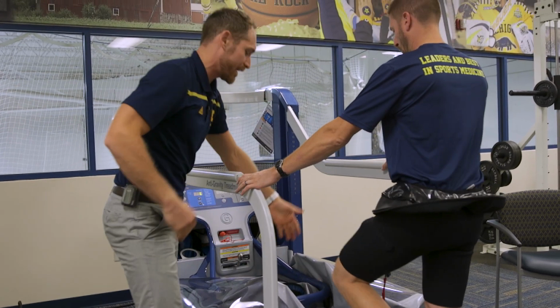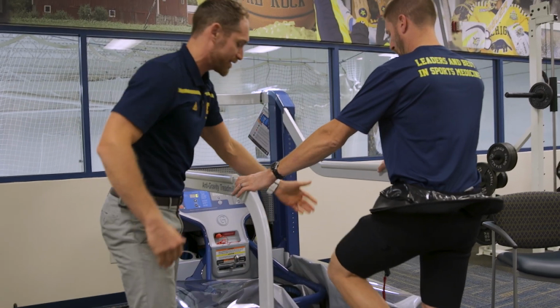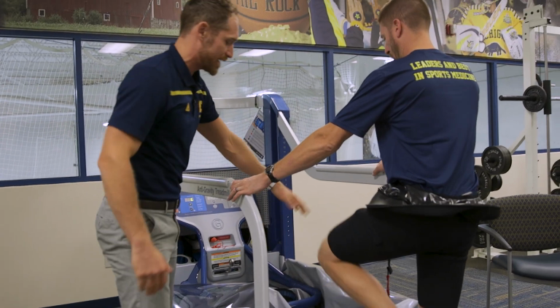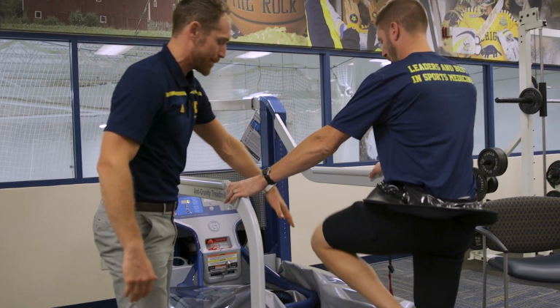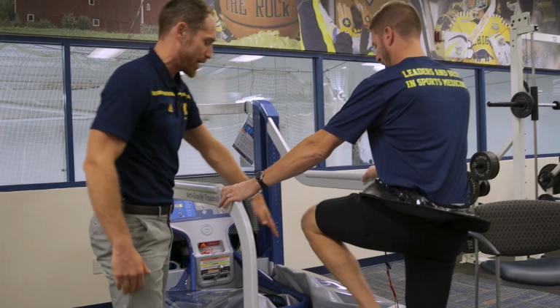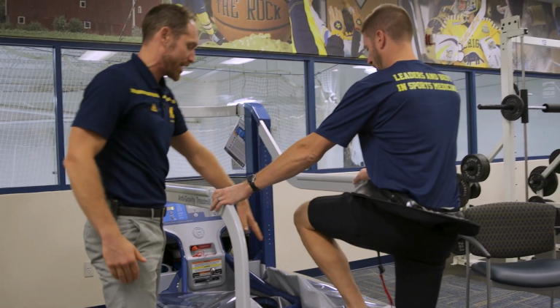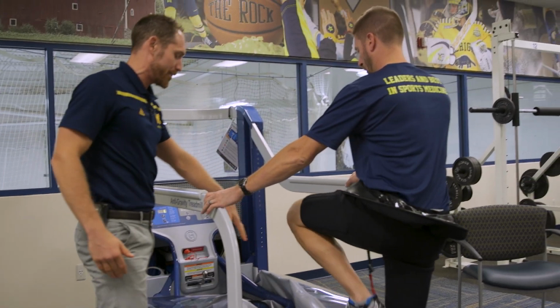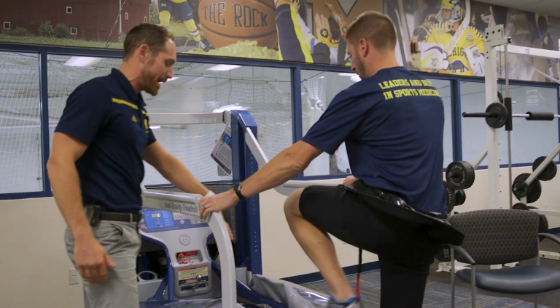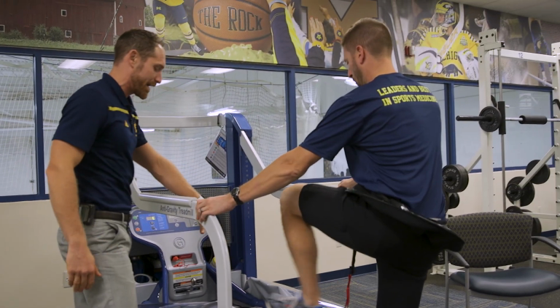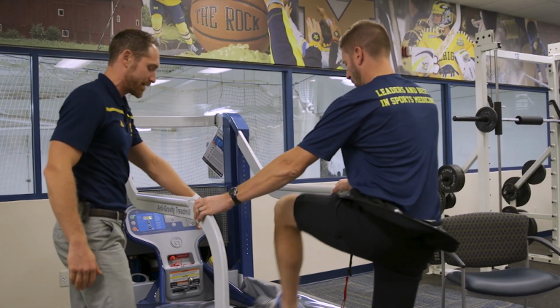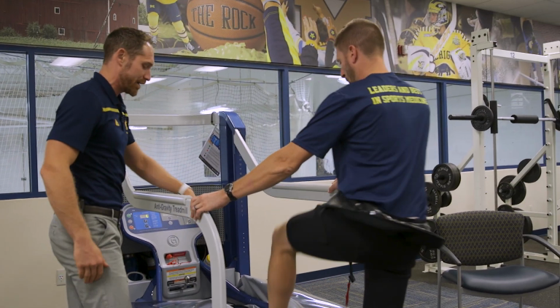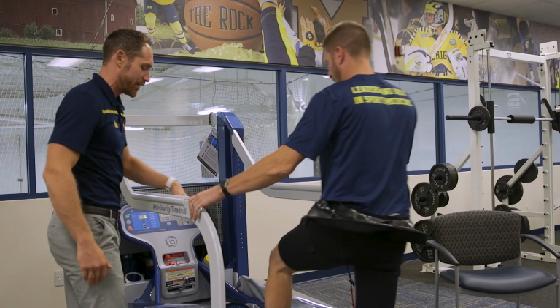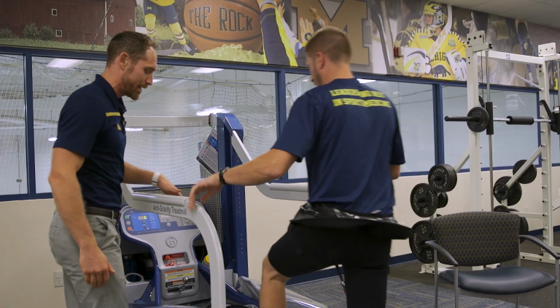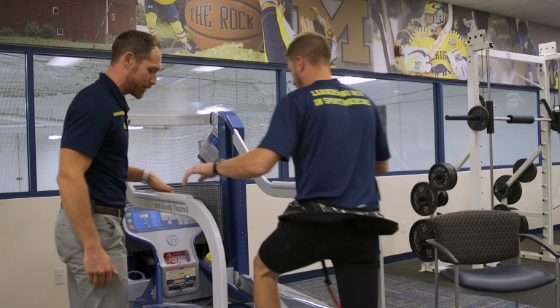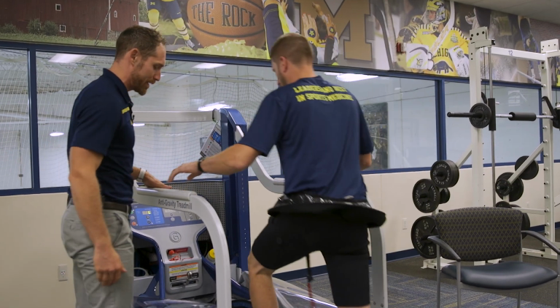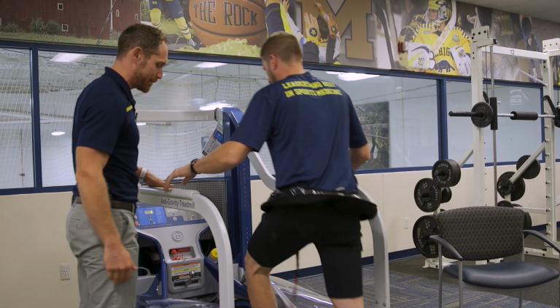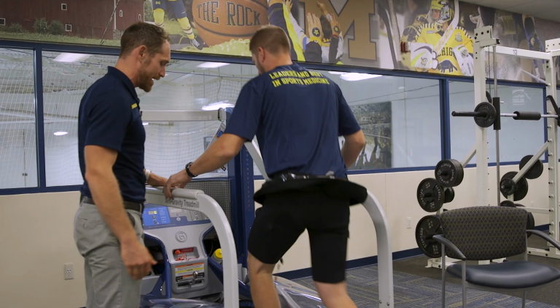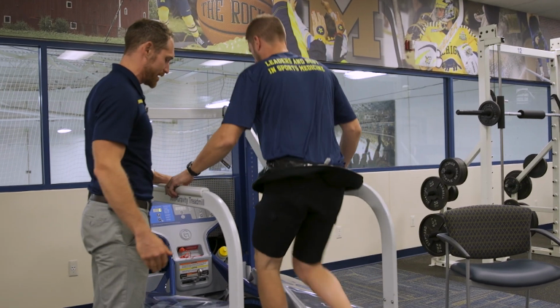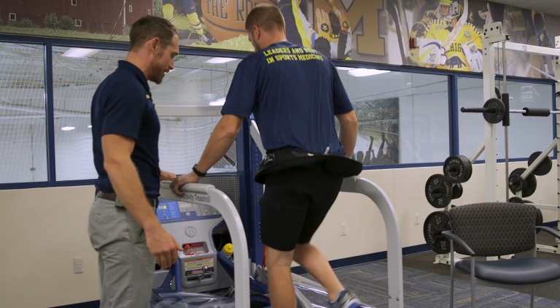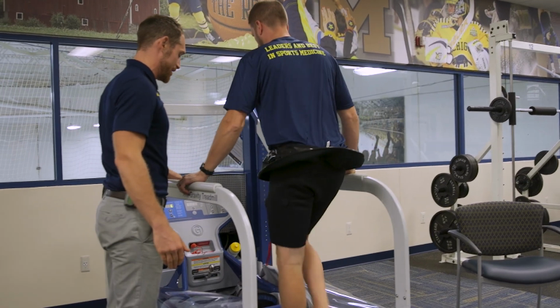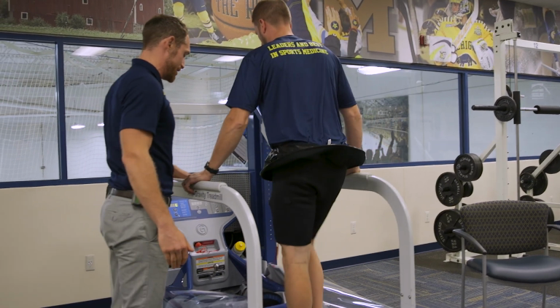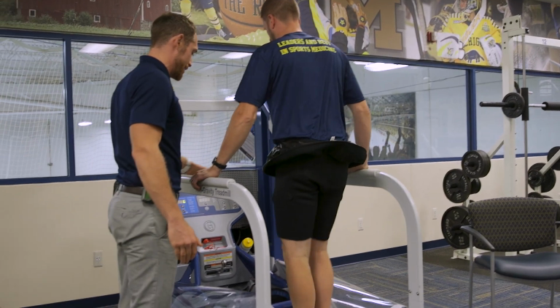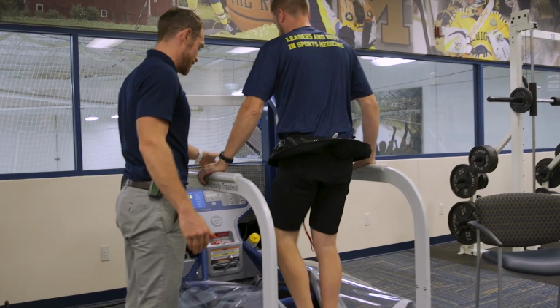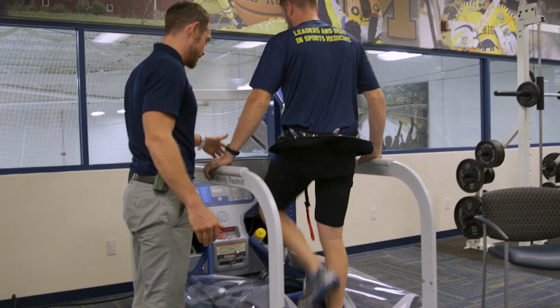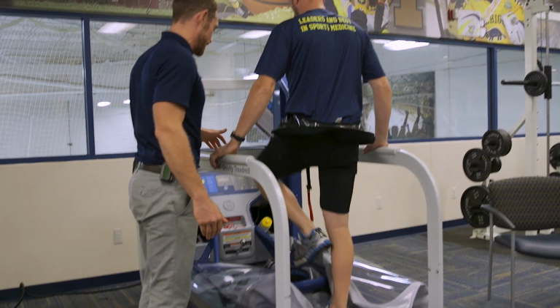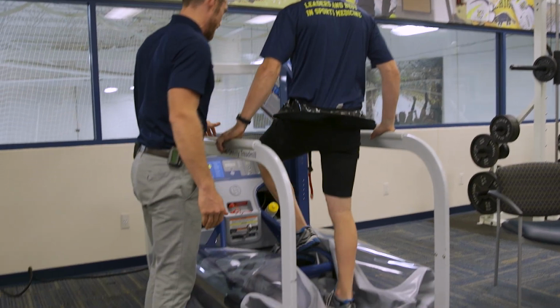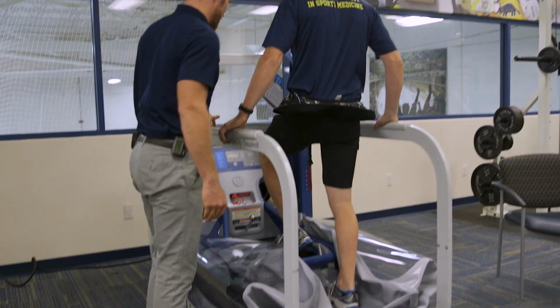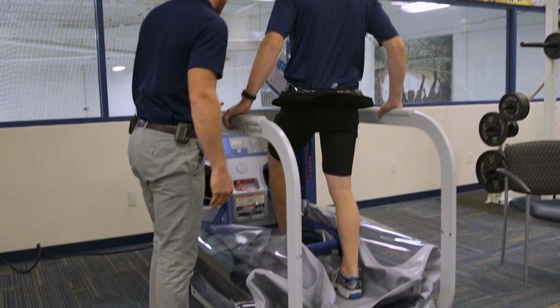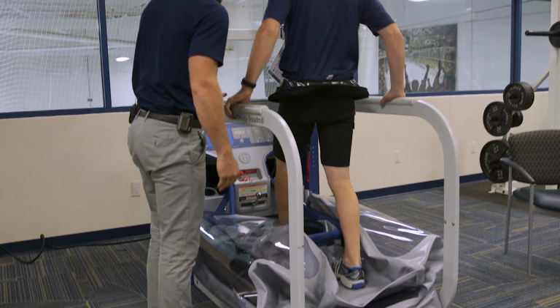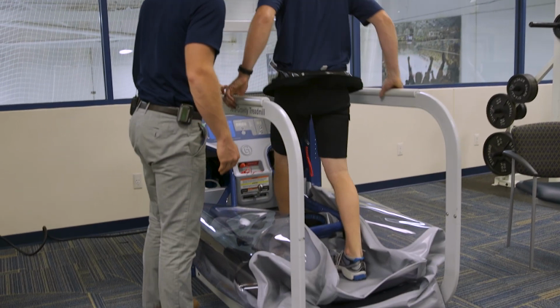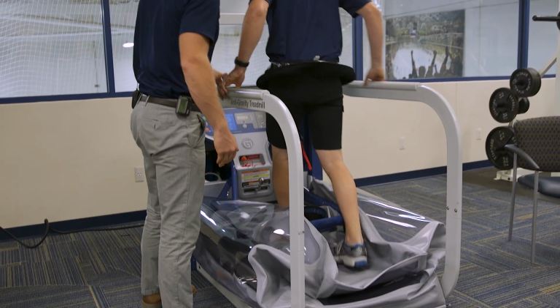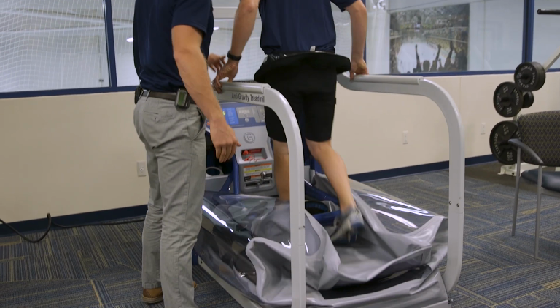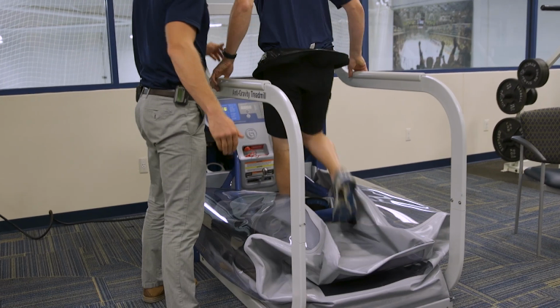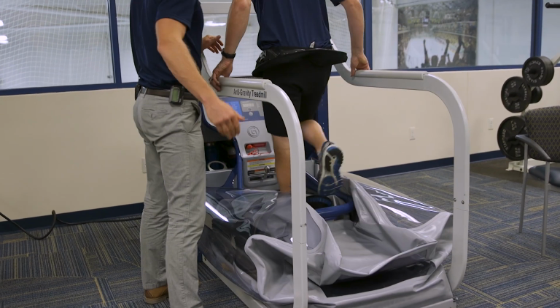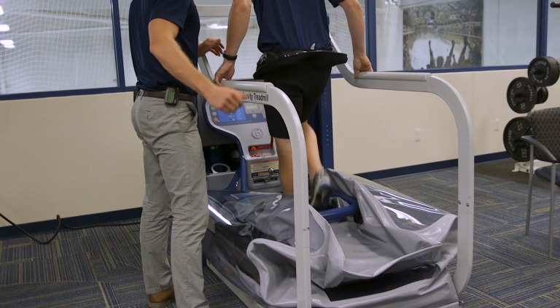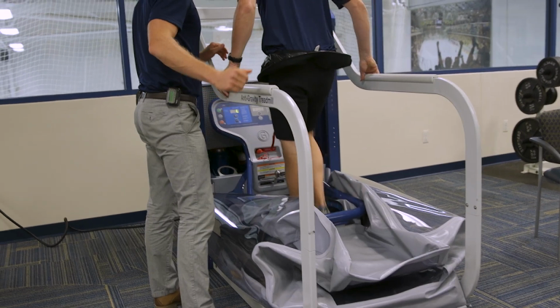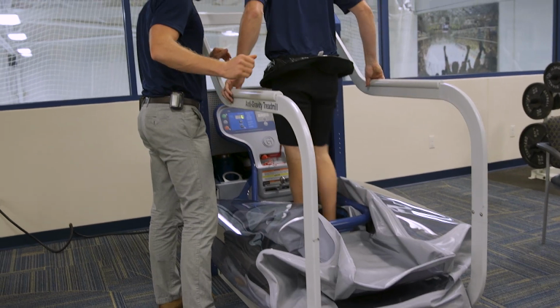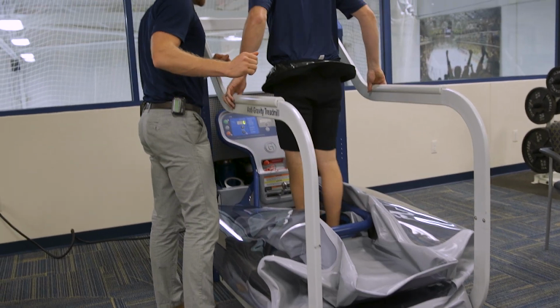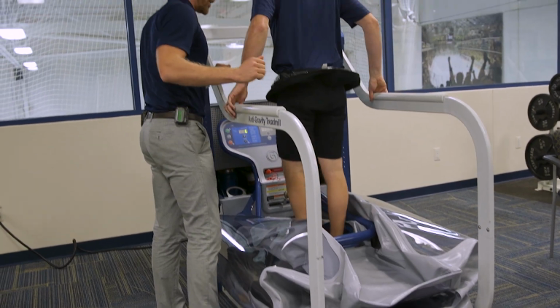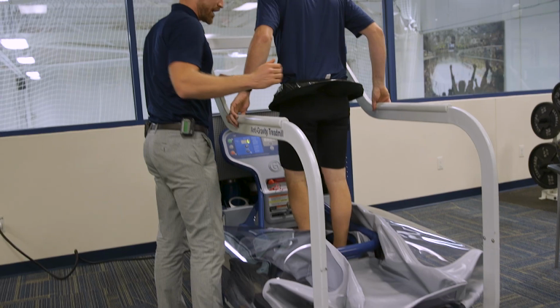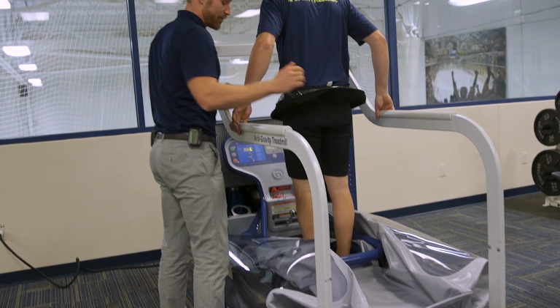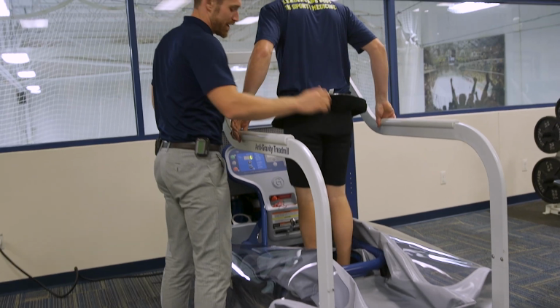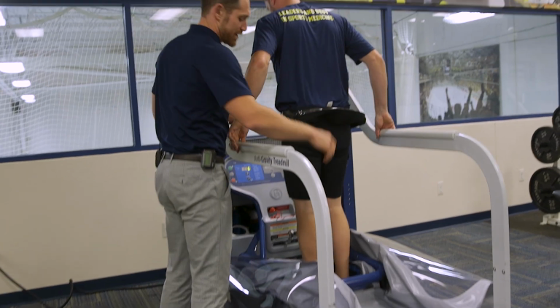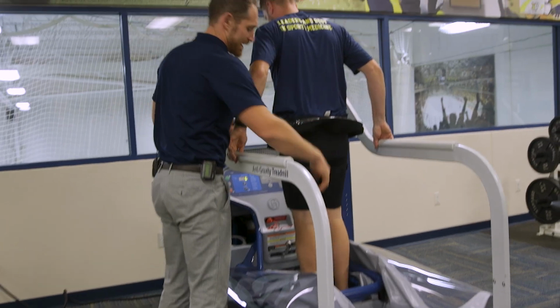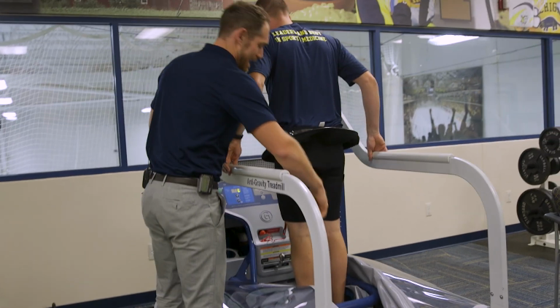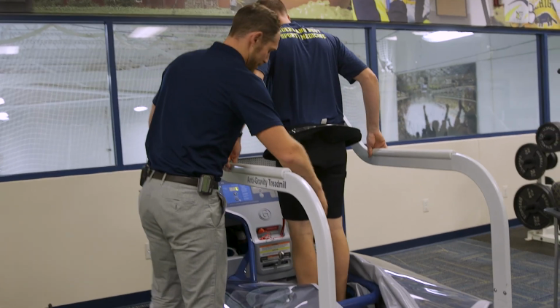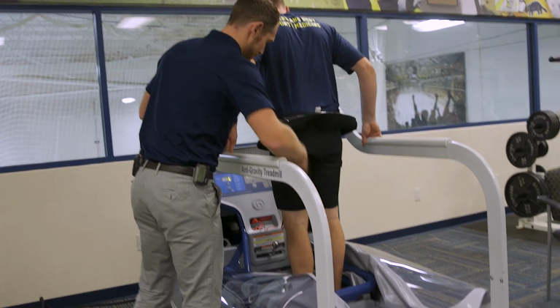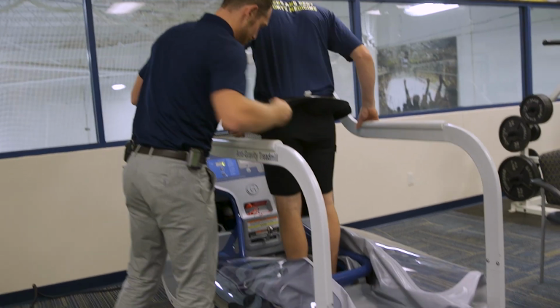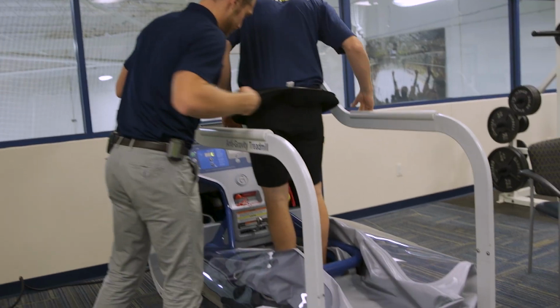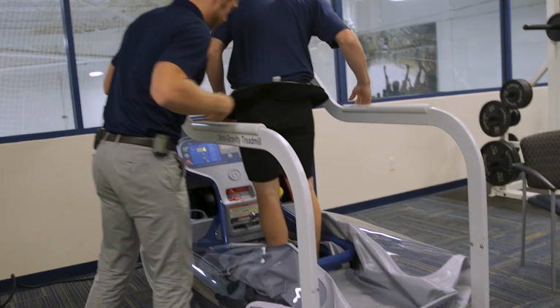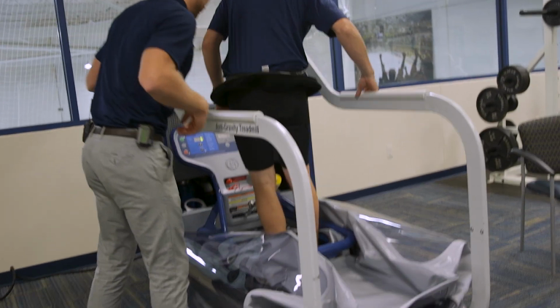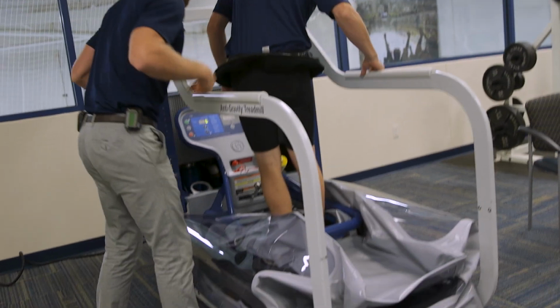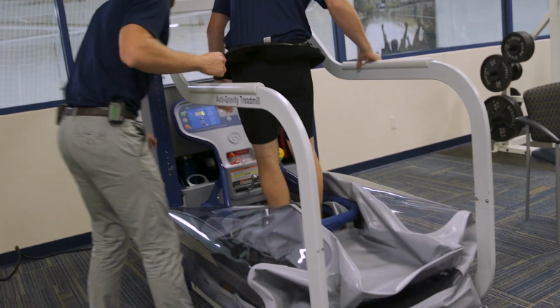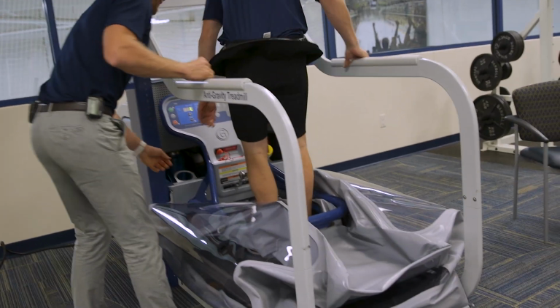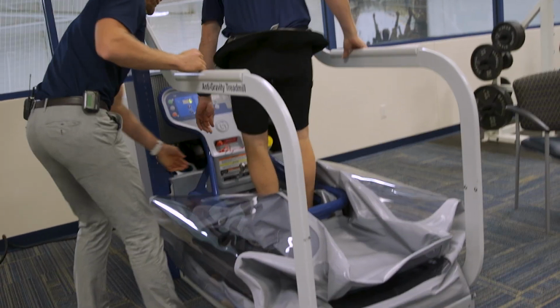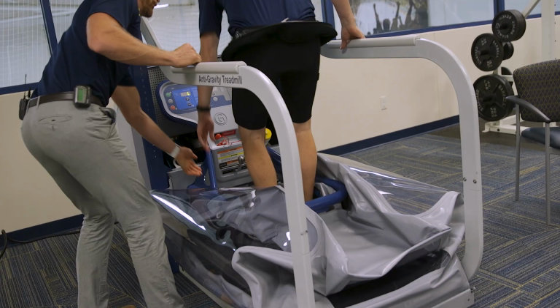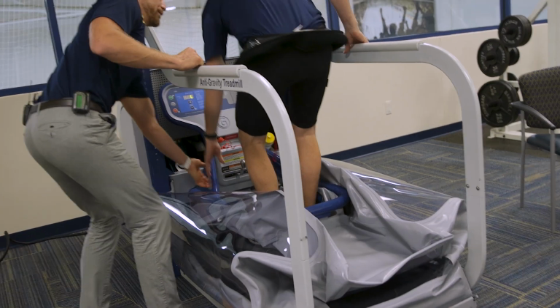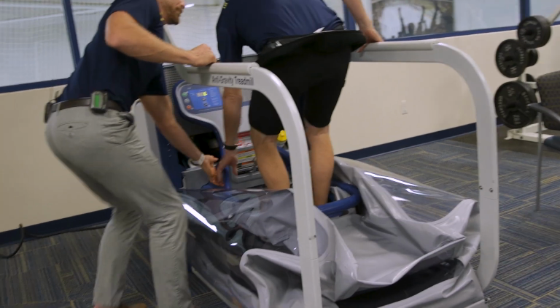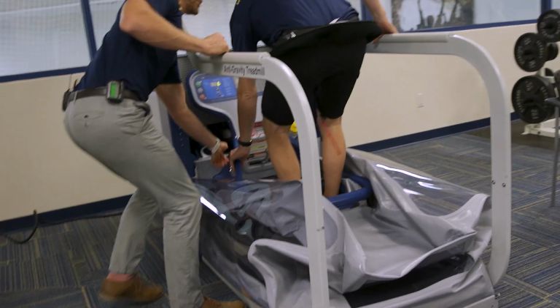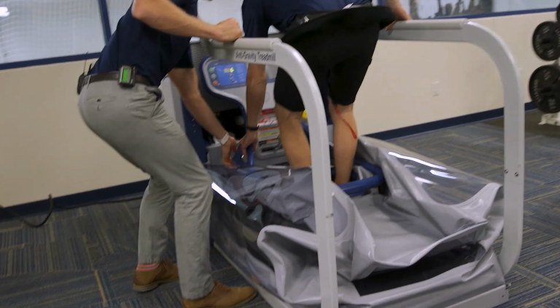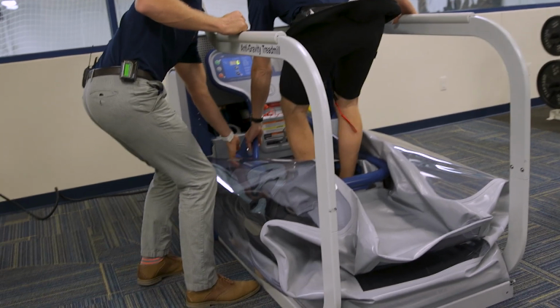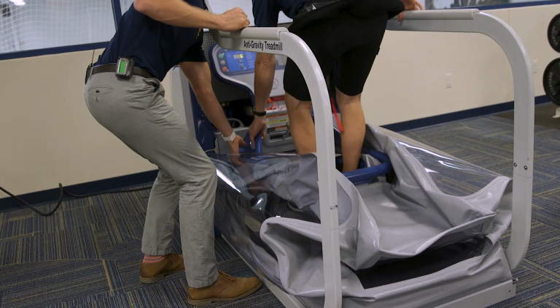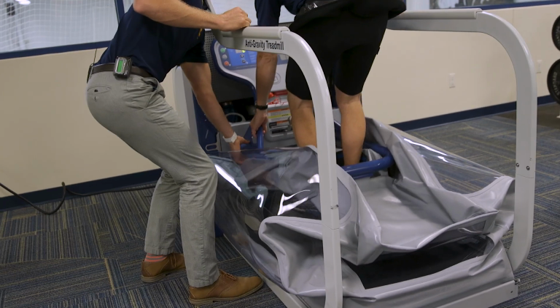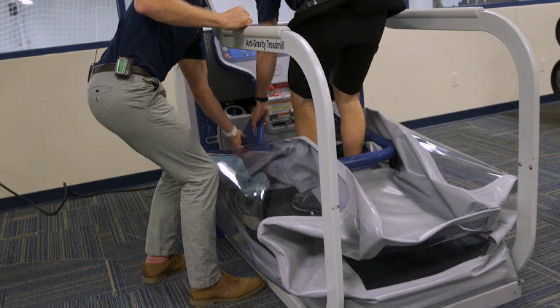They can step right on the back there, go ahead Matt, and then step into the cockpit, and then they can reach down and pick it up through the blue pipes there.